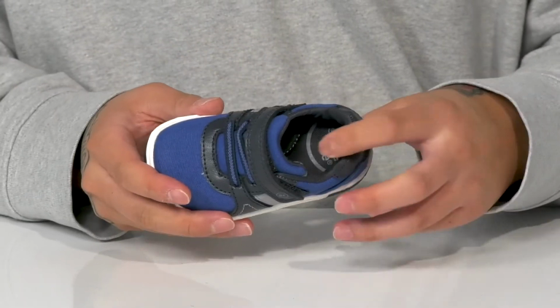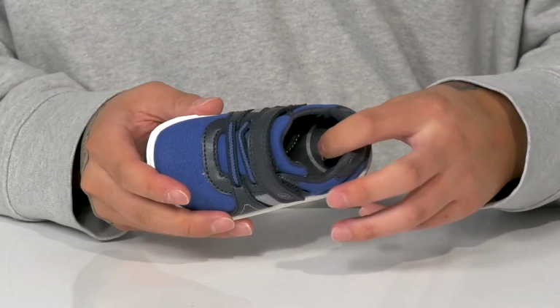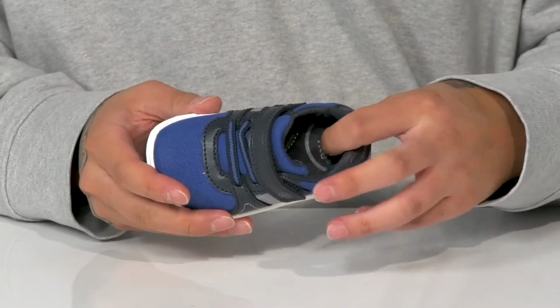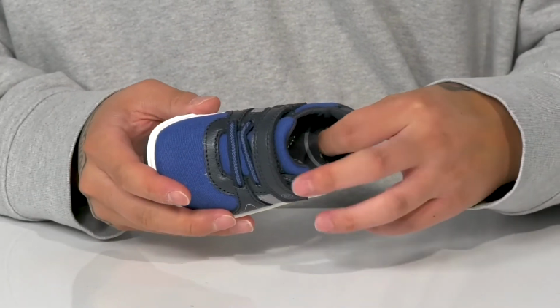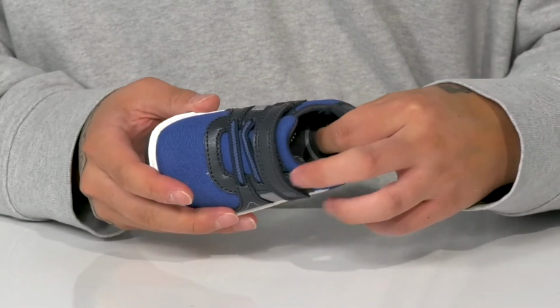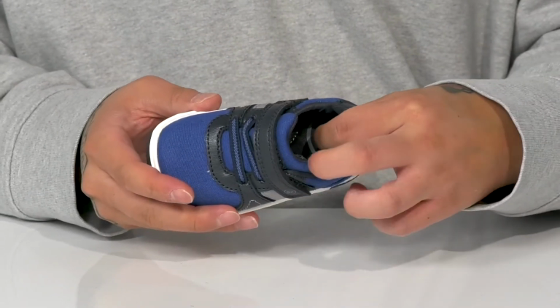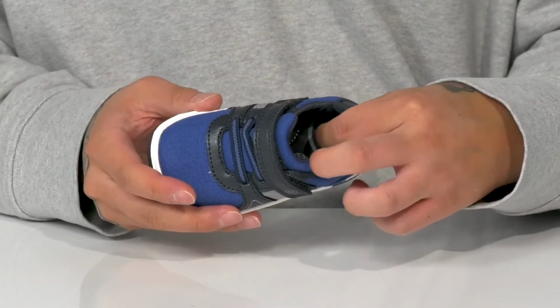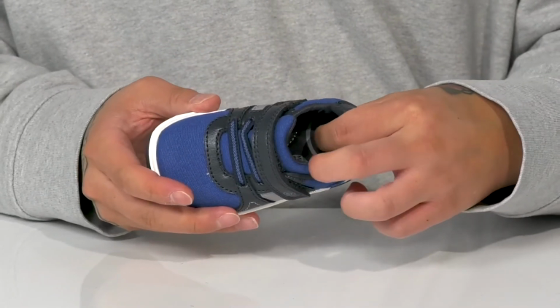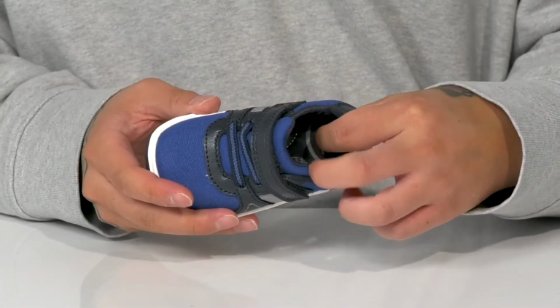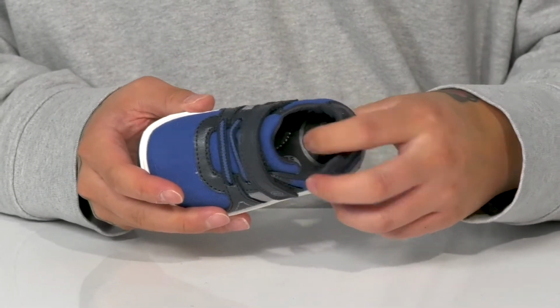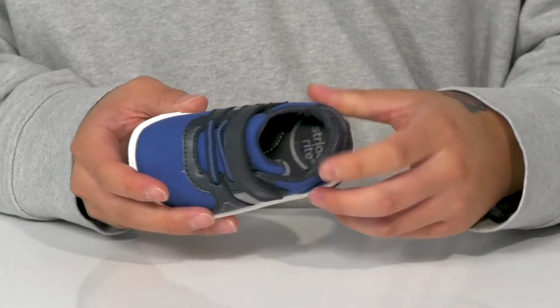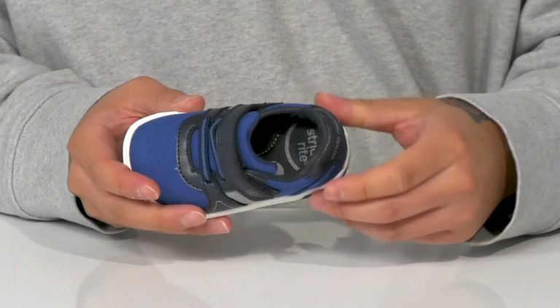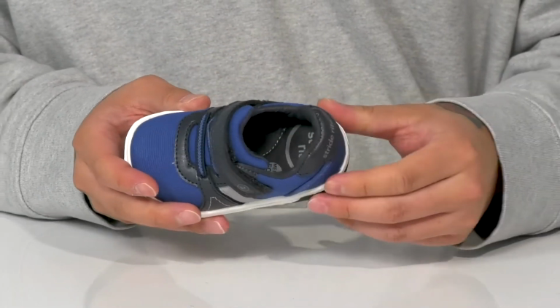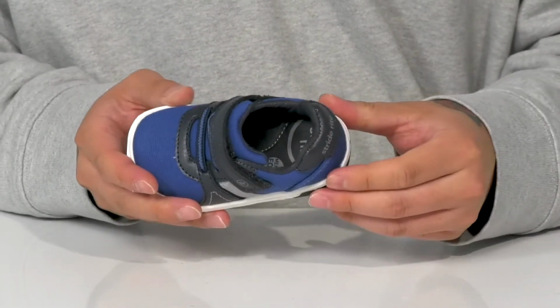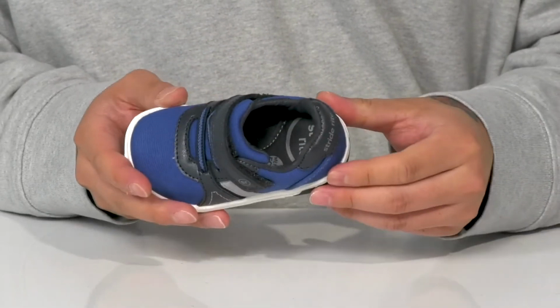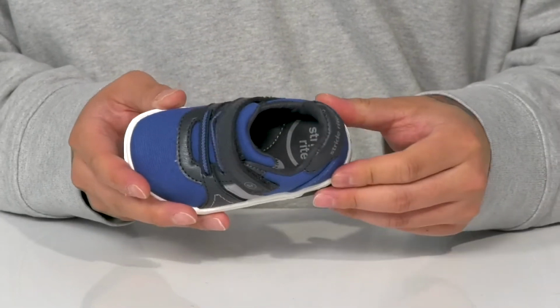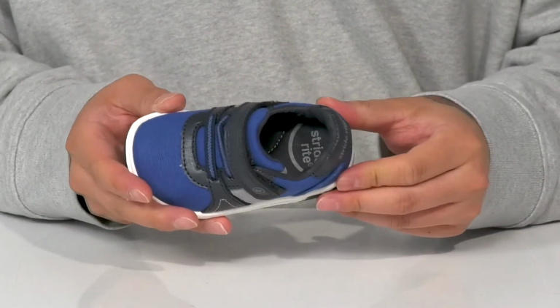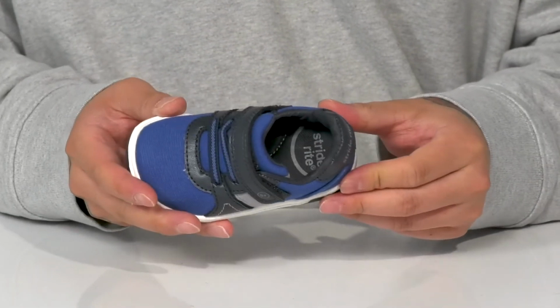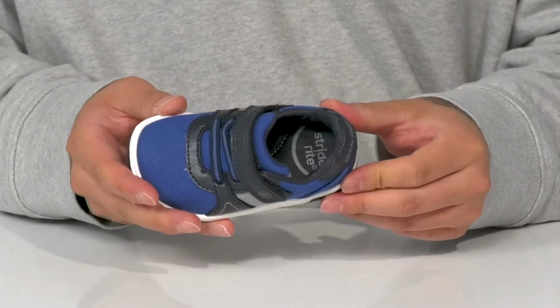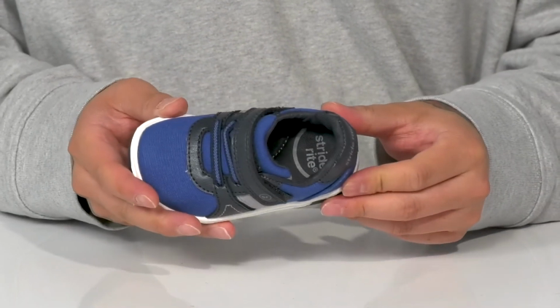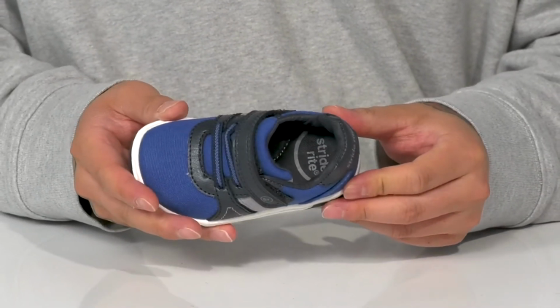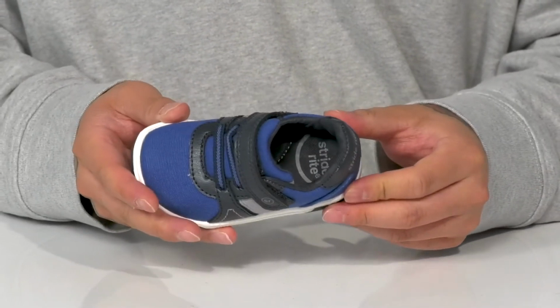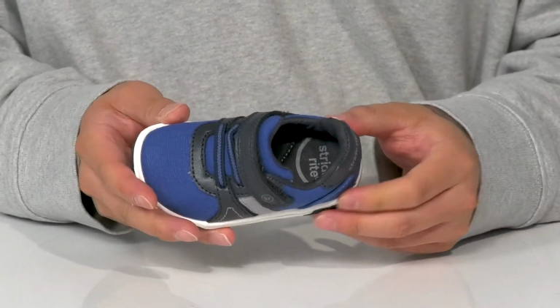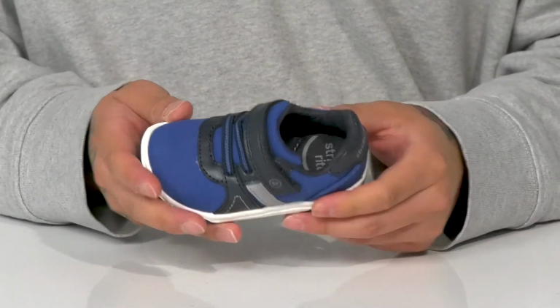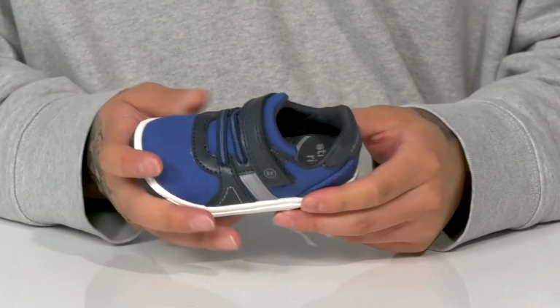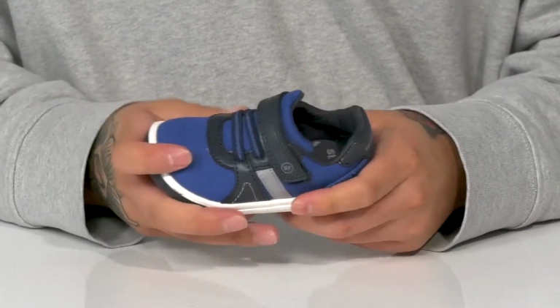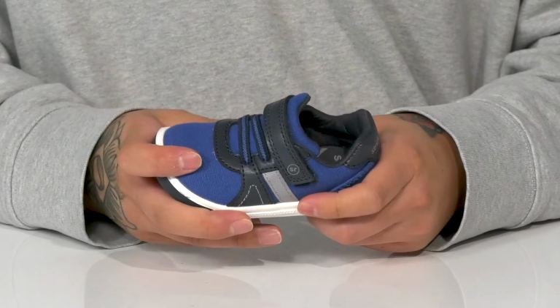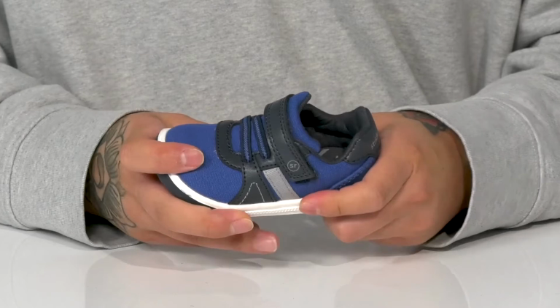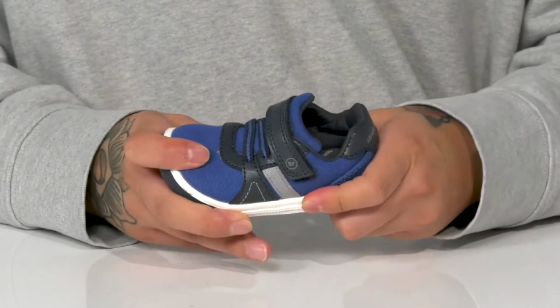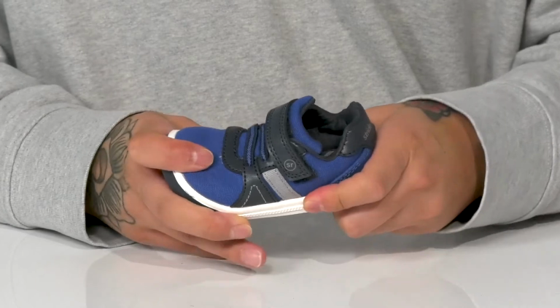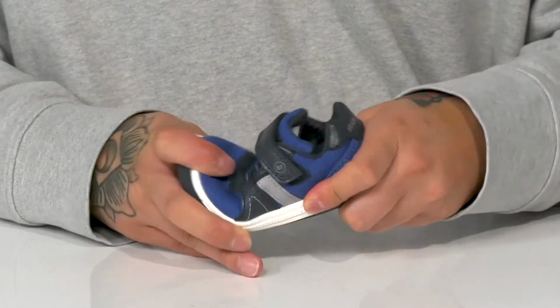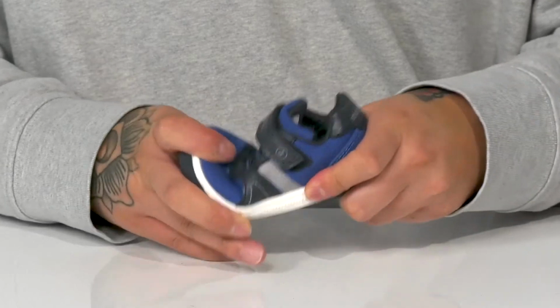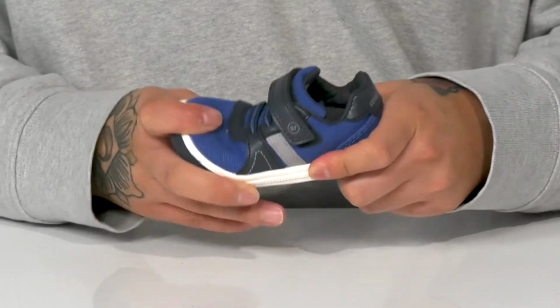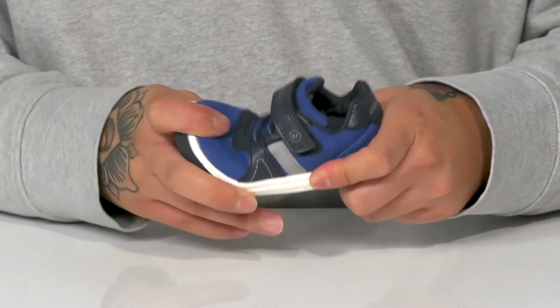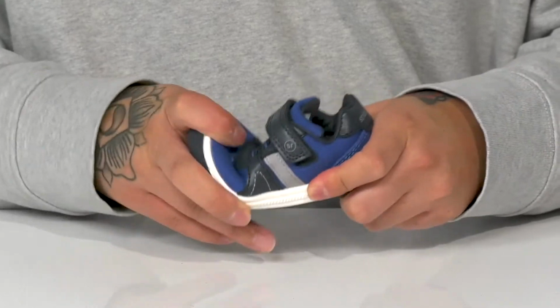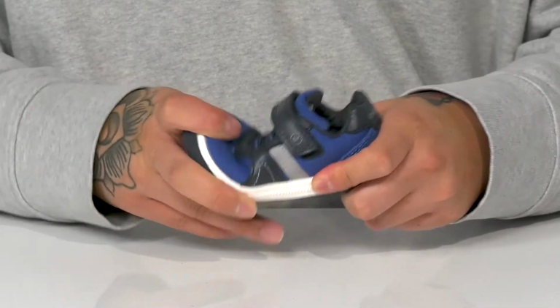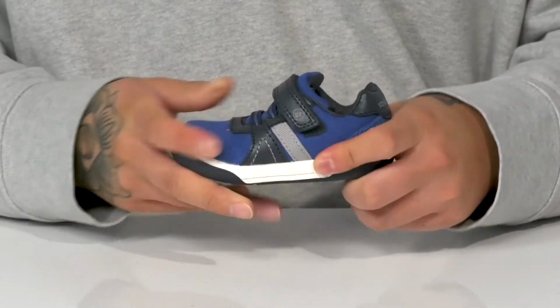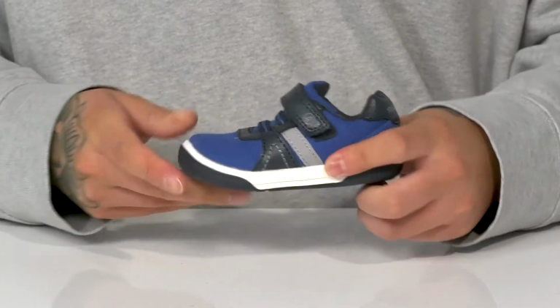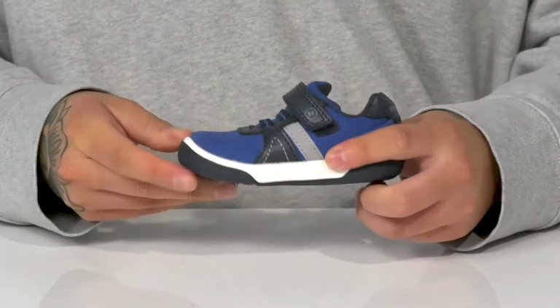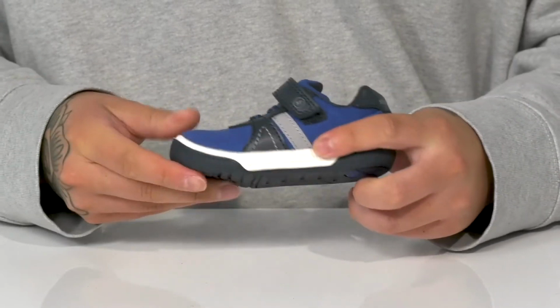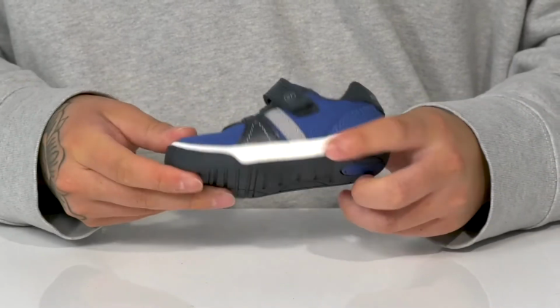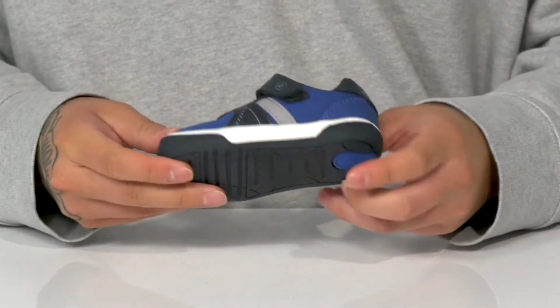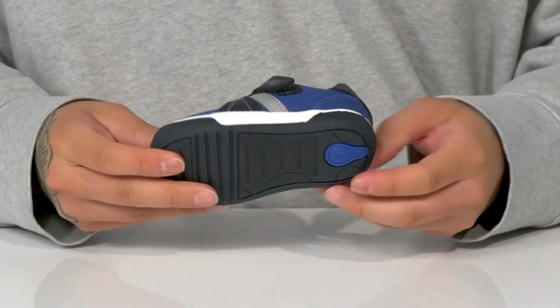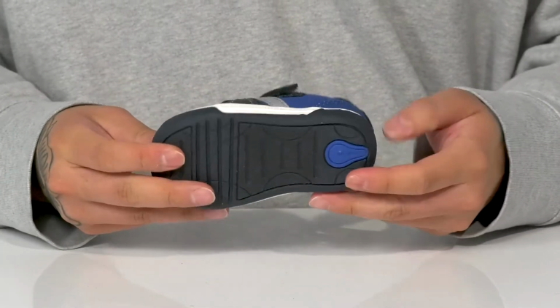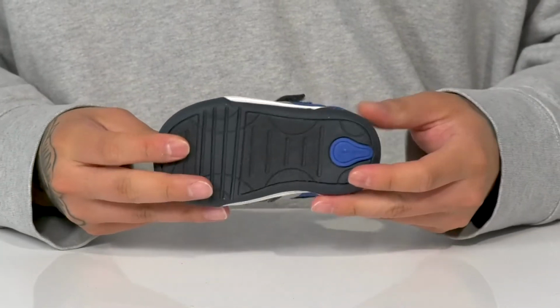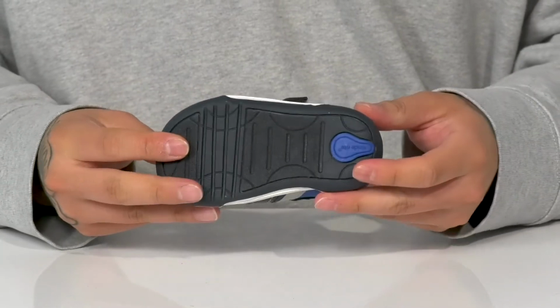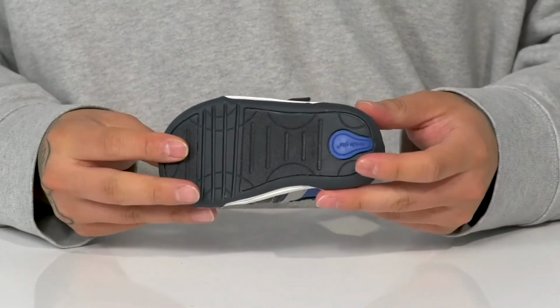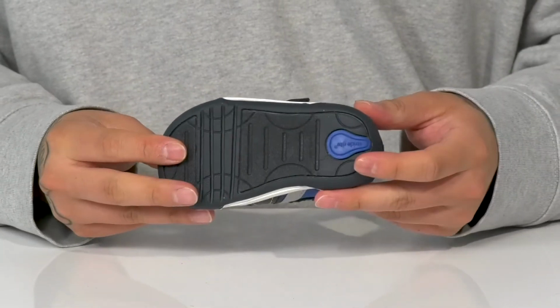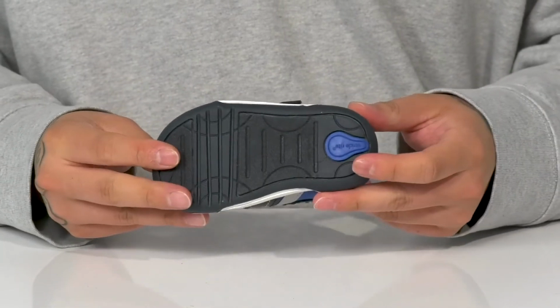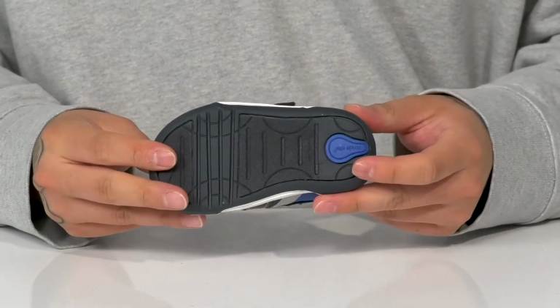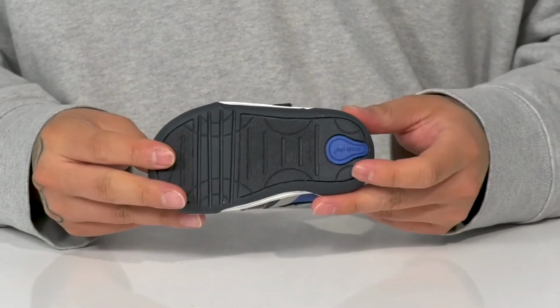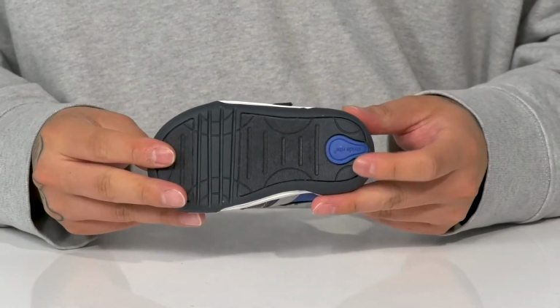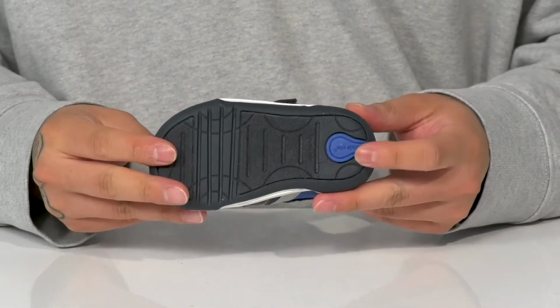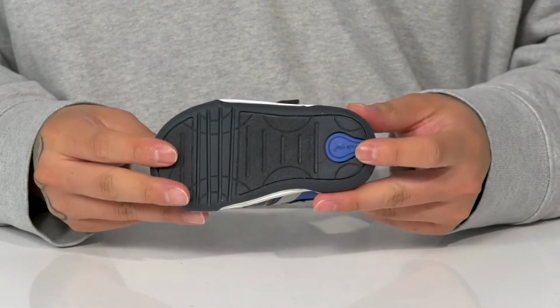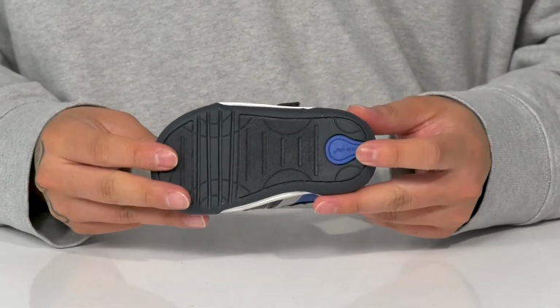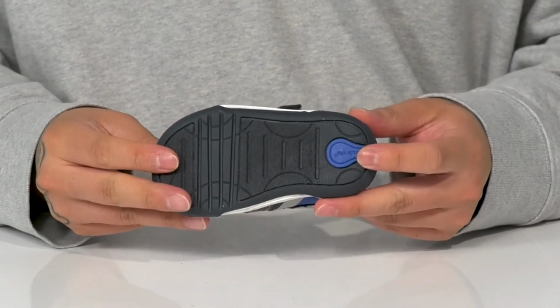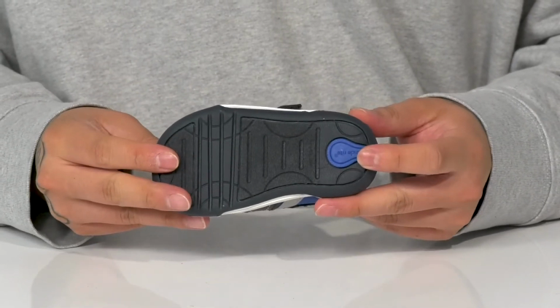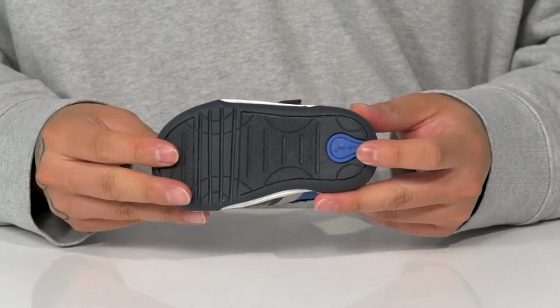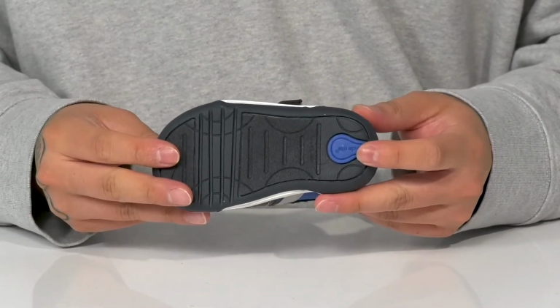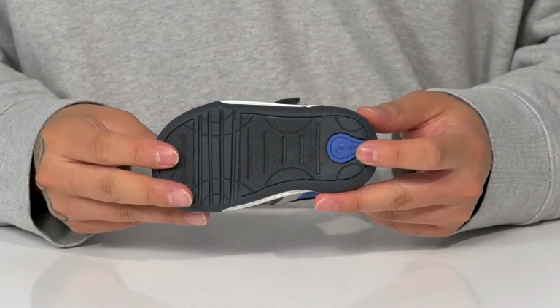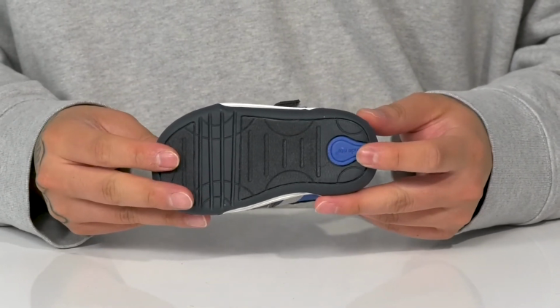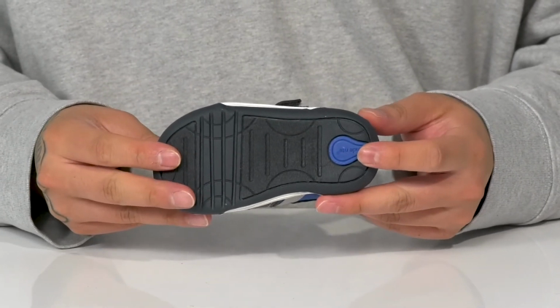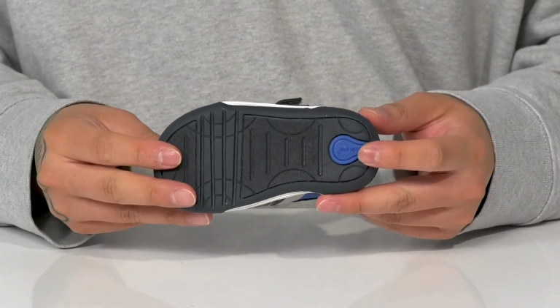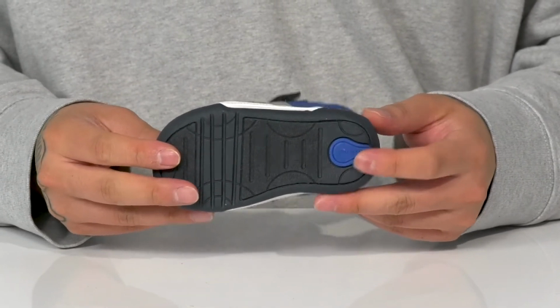Padding on the tongue and collar with a quick drying textile lining and a memory foam cushion footbed to help absorb shock. It's got a very flexible design and sits on top of a textured rubber outsole to keep them stable.